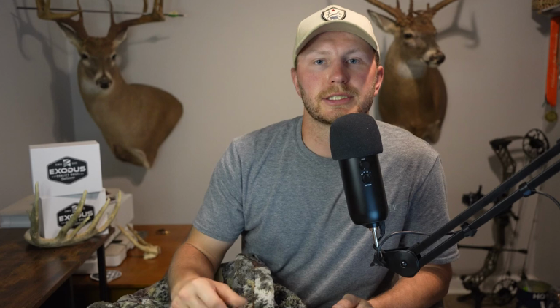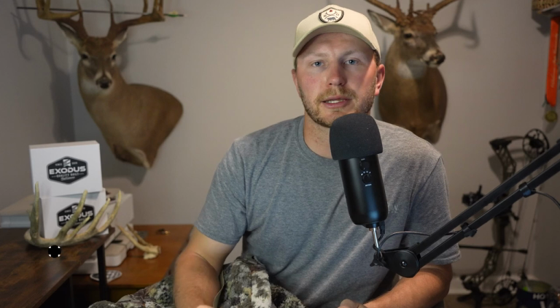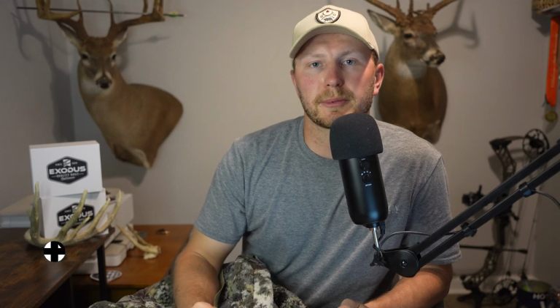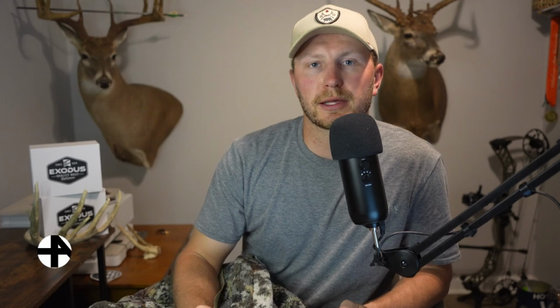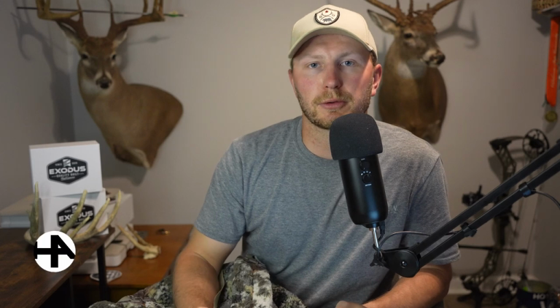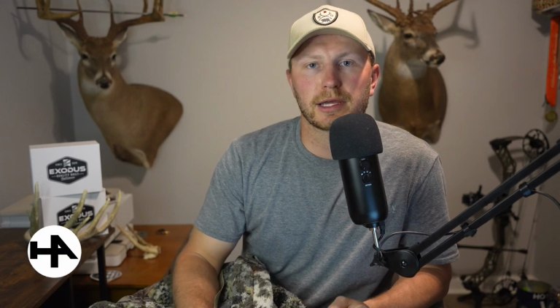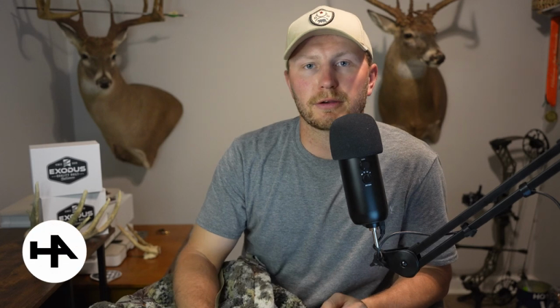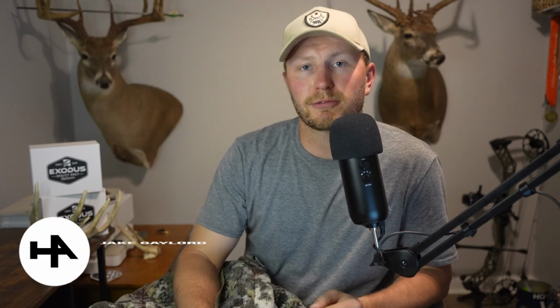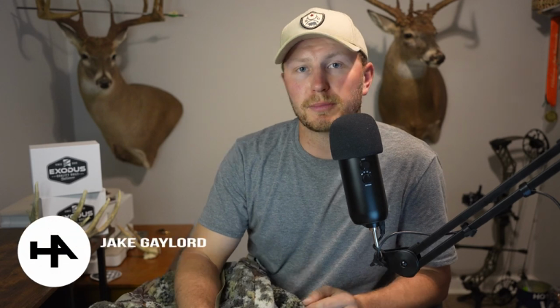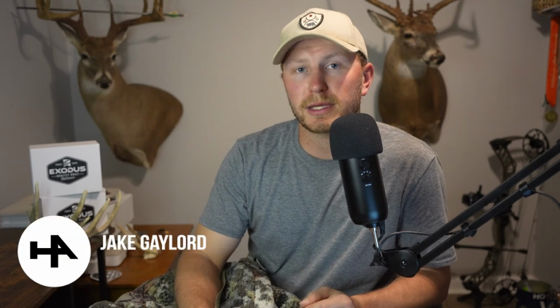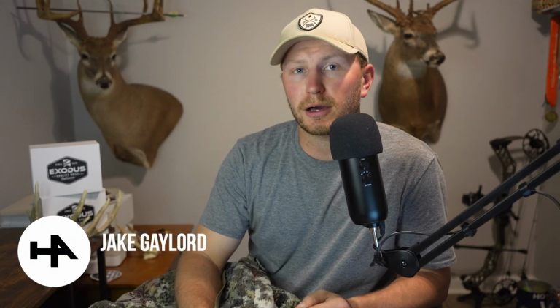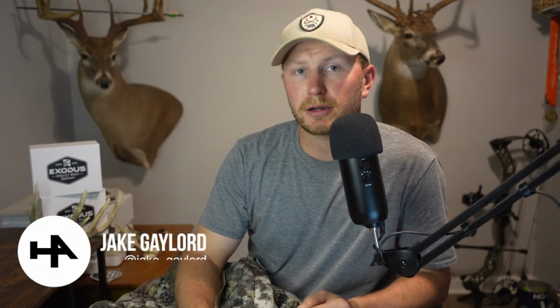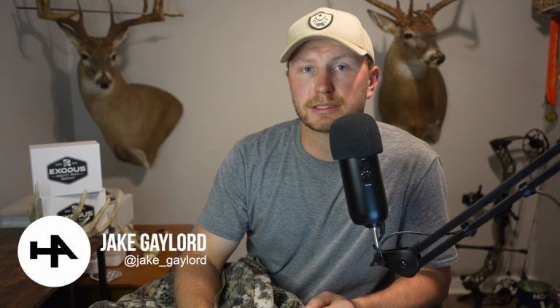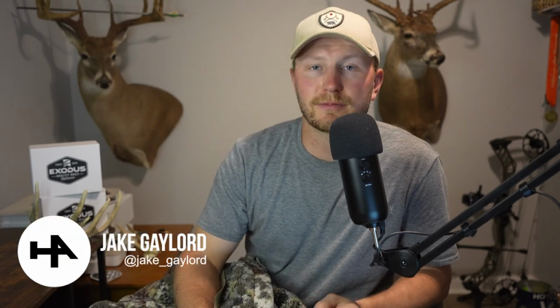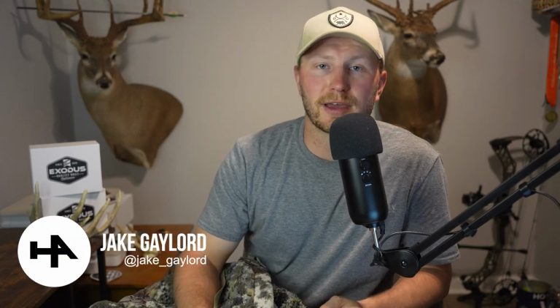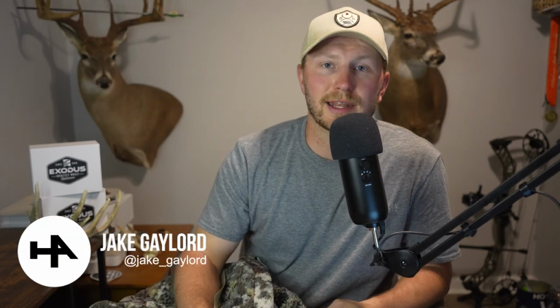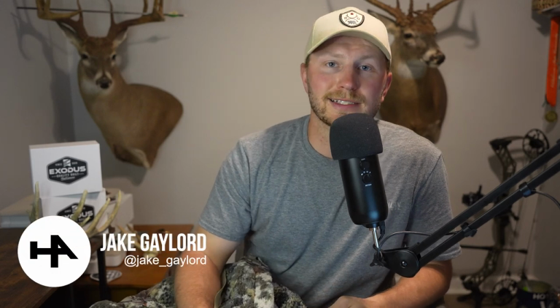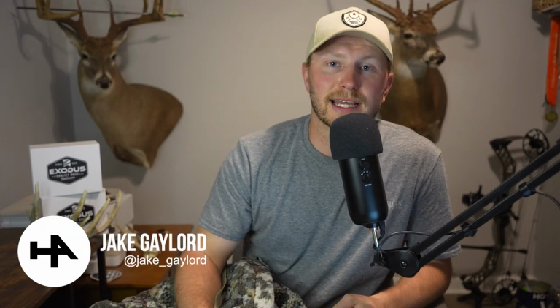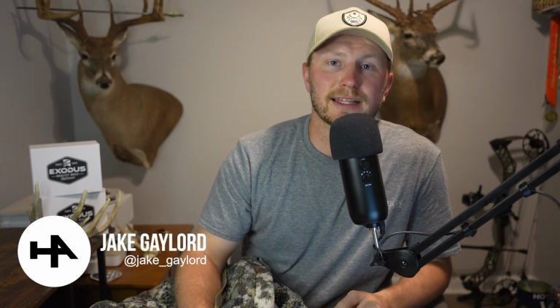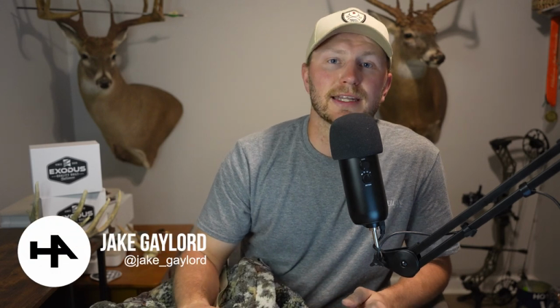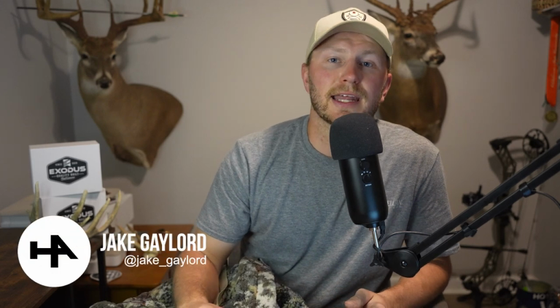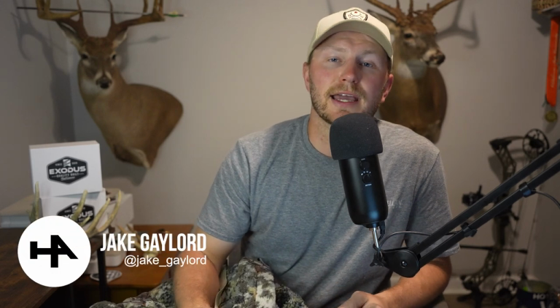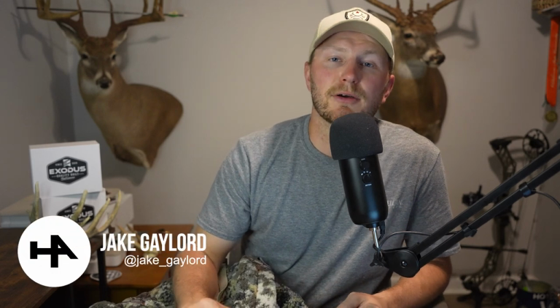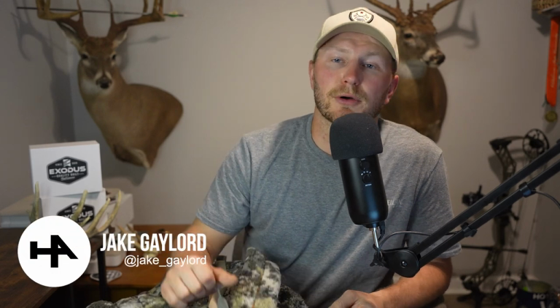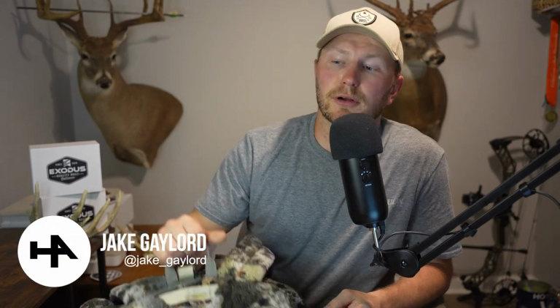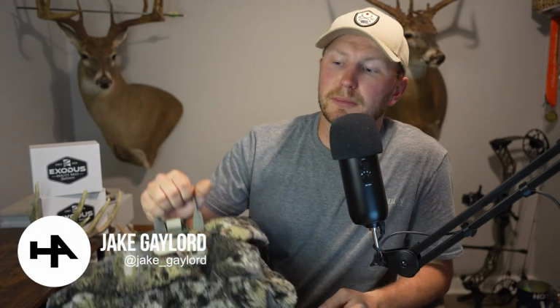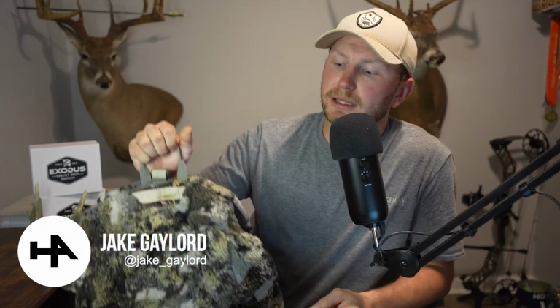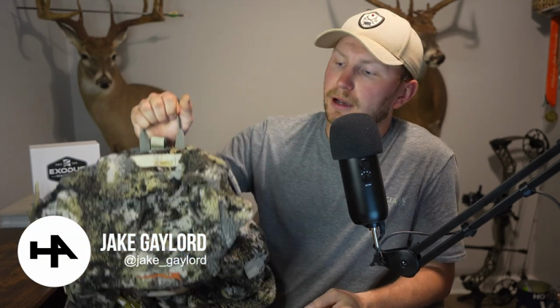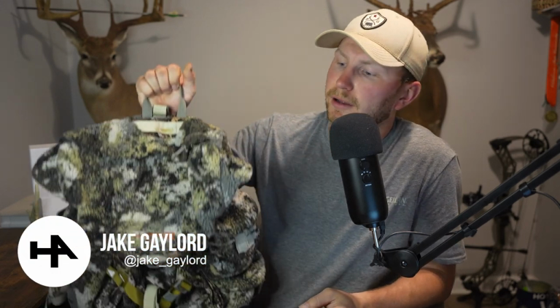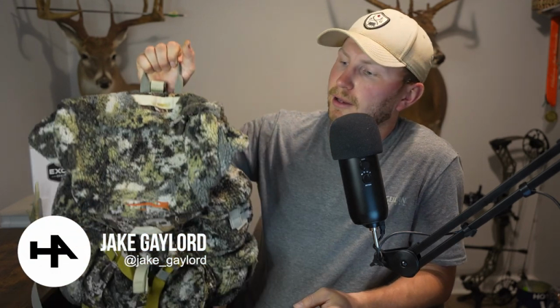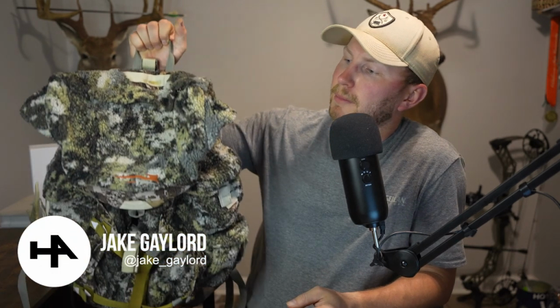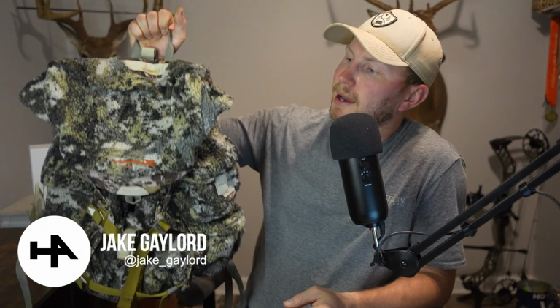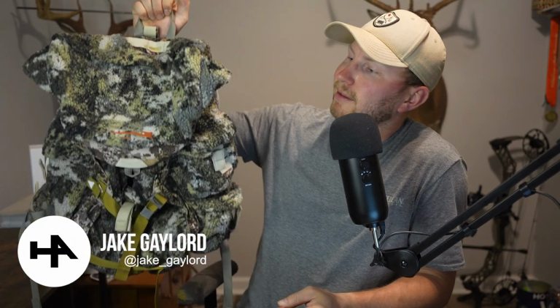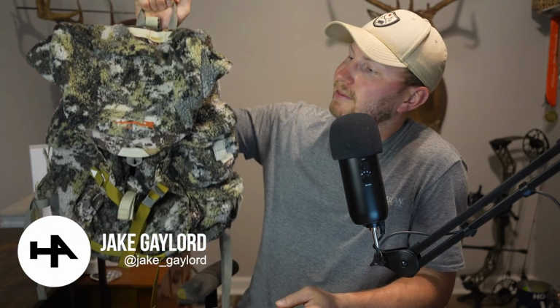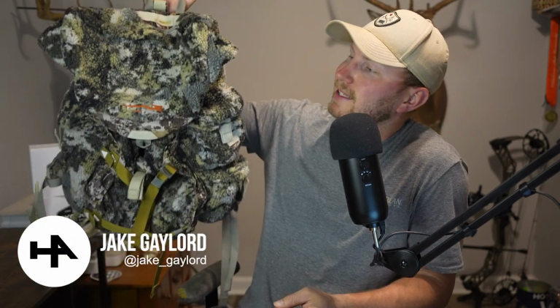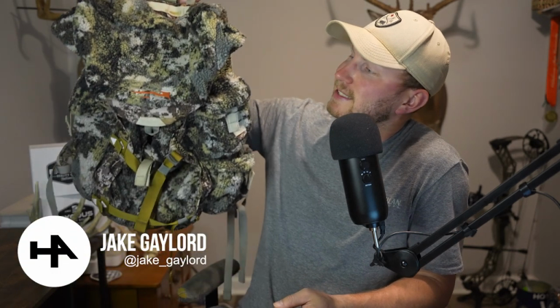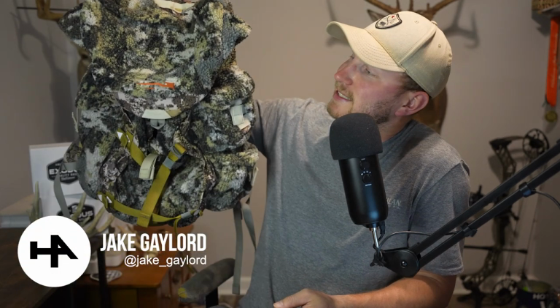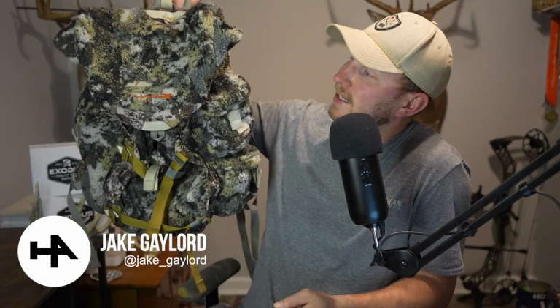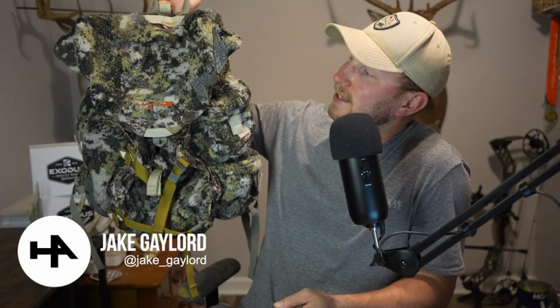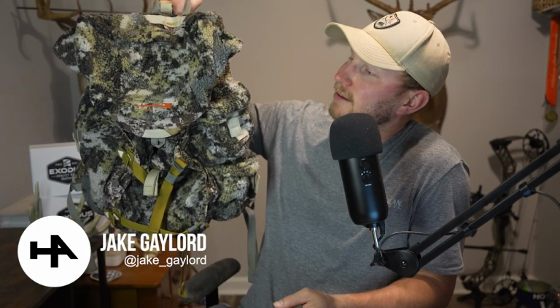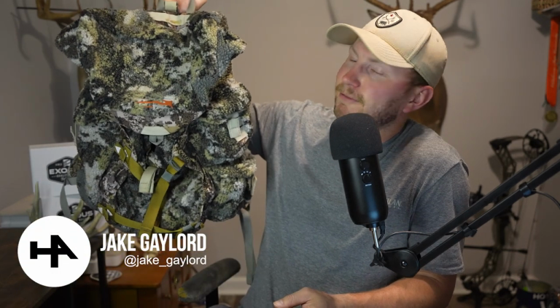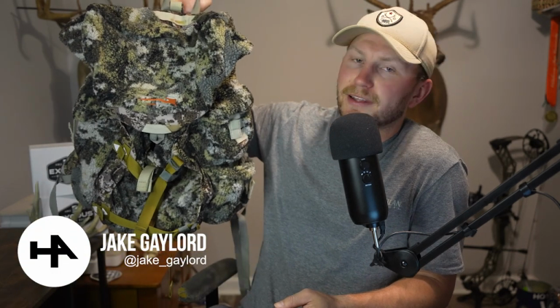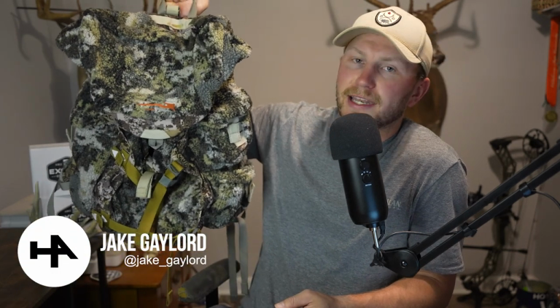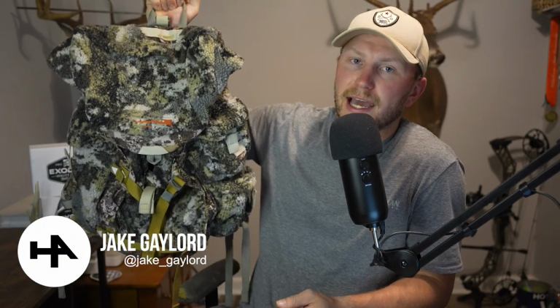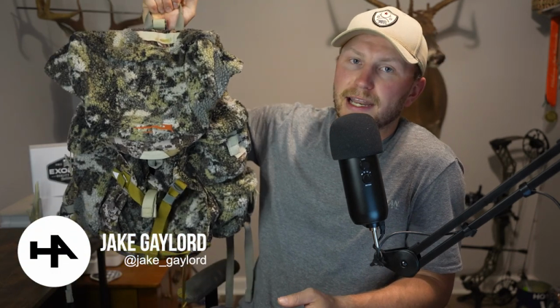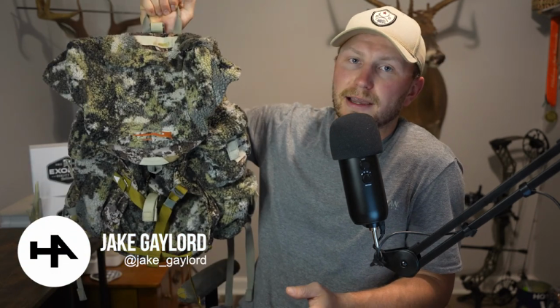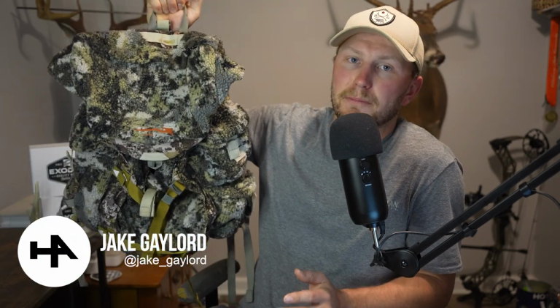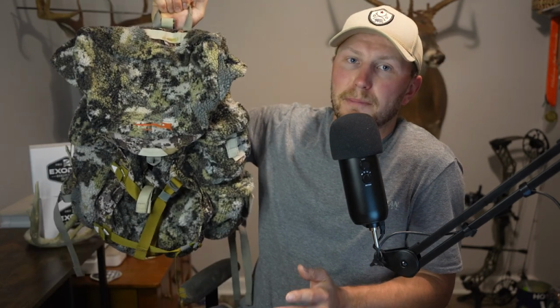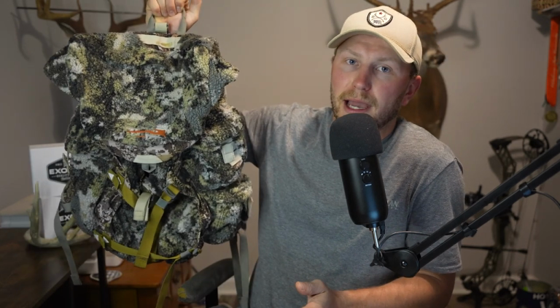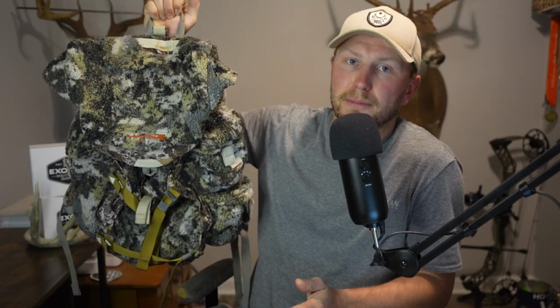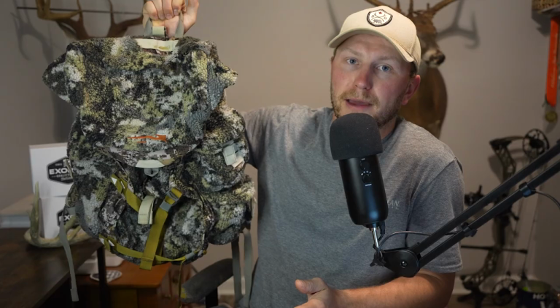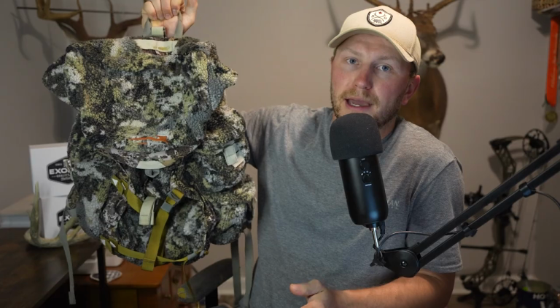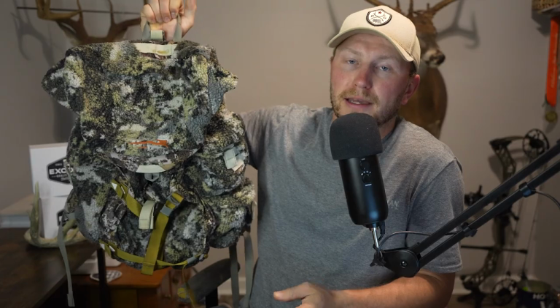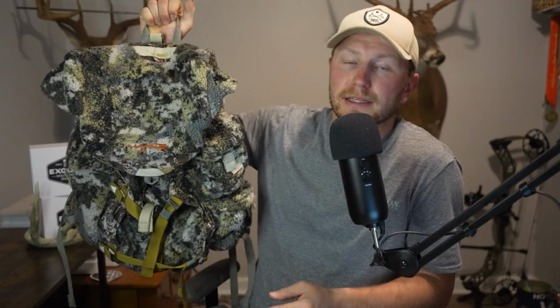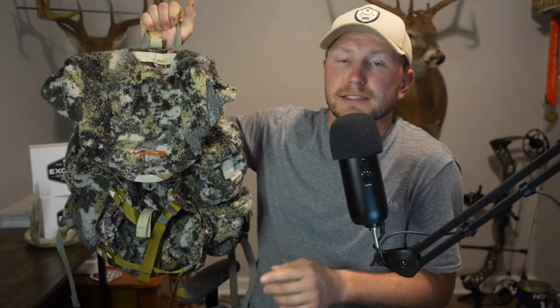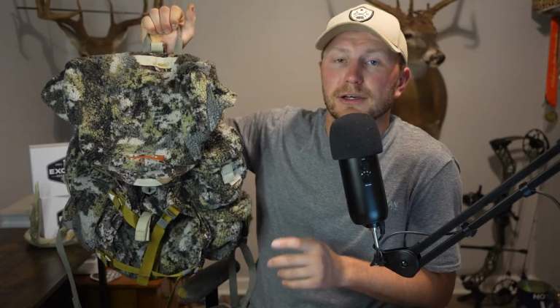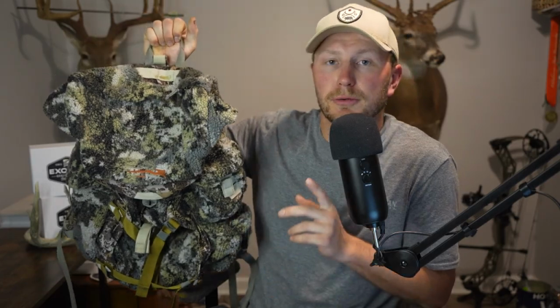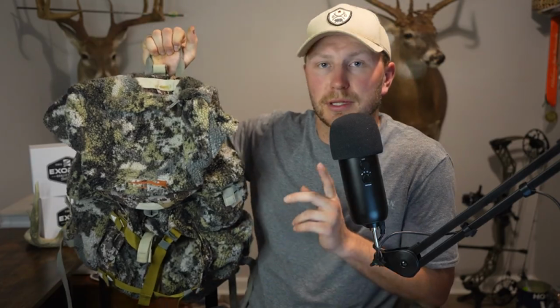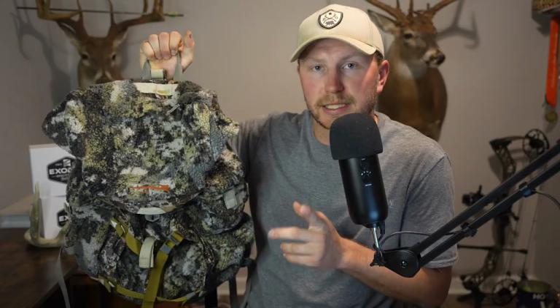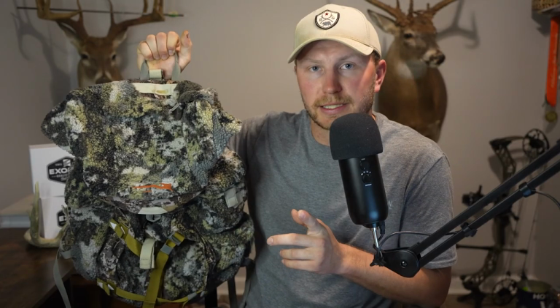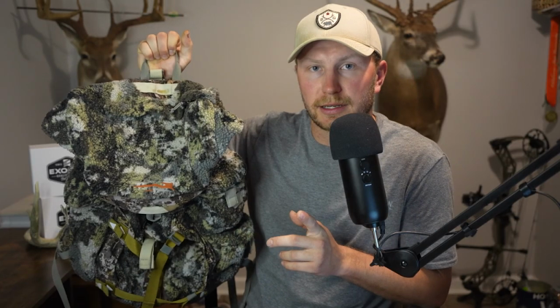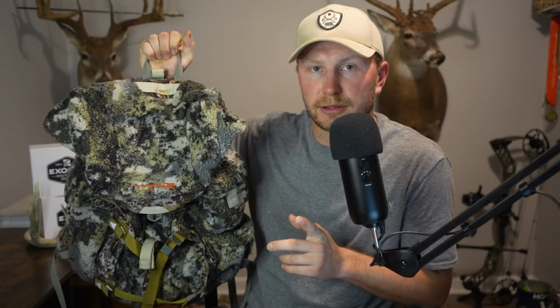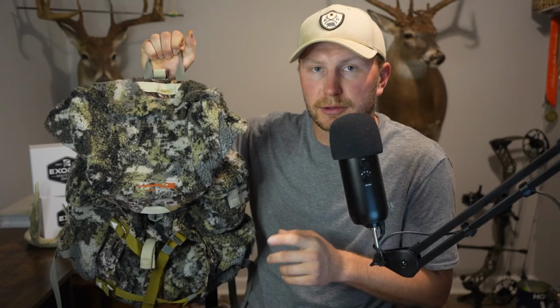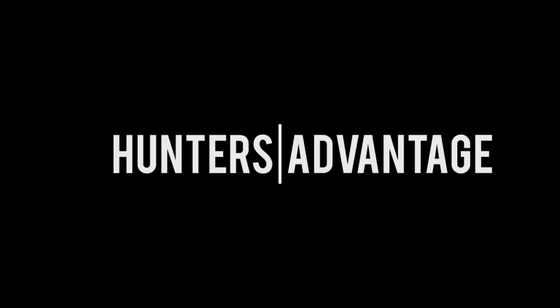Jacob Gaylord here from the Hunter's Advantage, and today we're going to be talking about the Sitka Fanatic Backpack. So let's get into it.